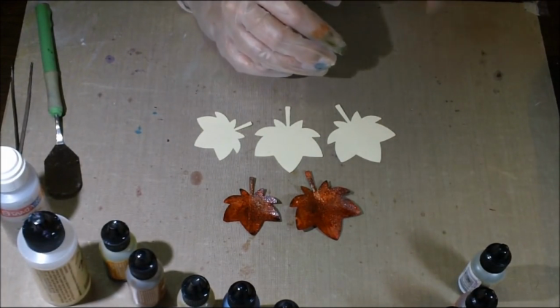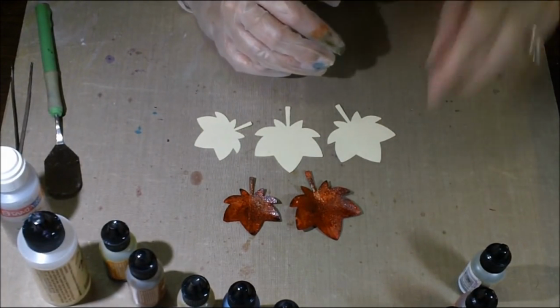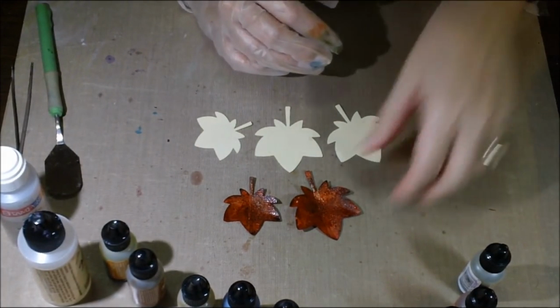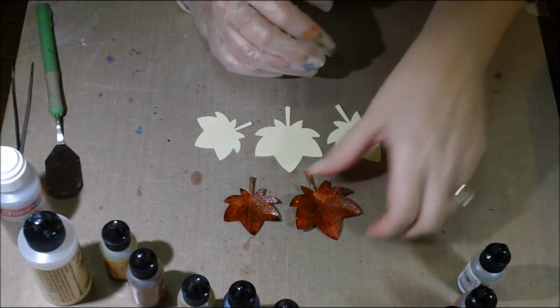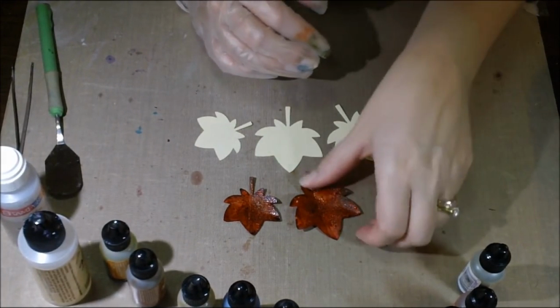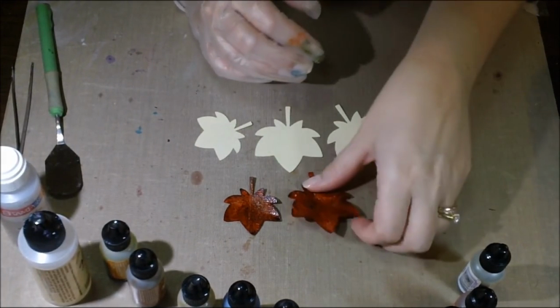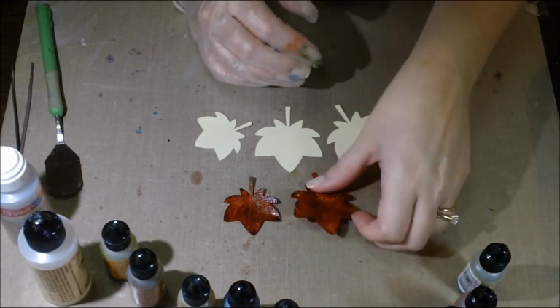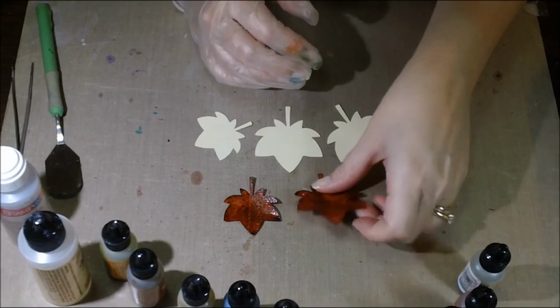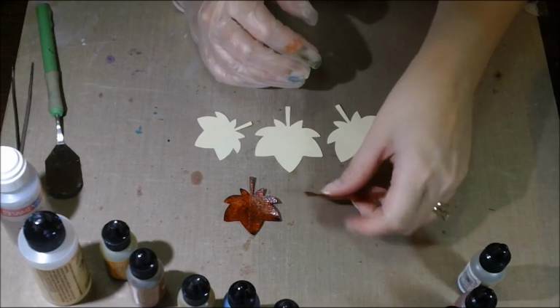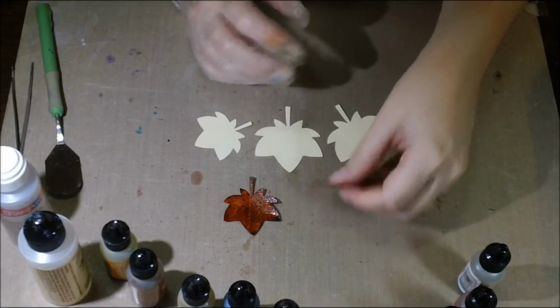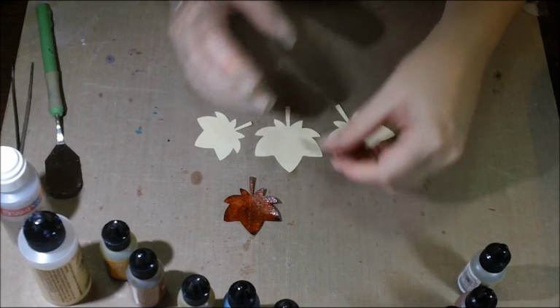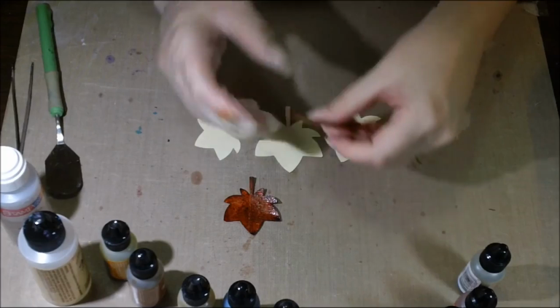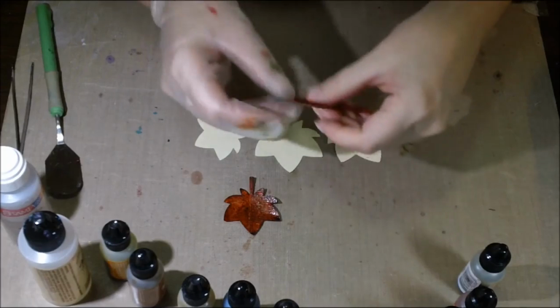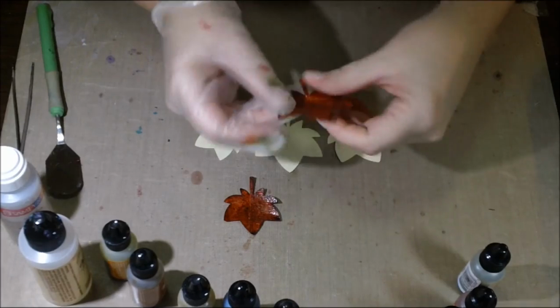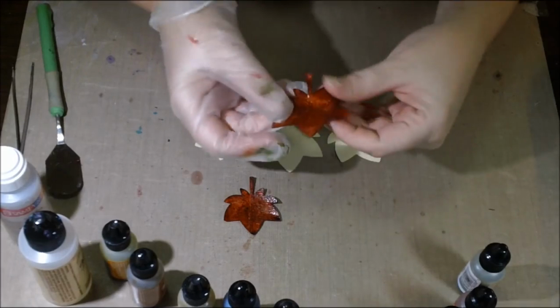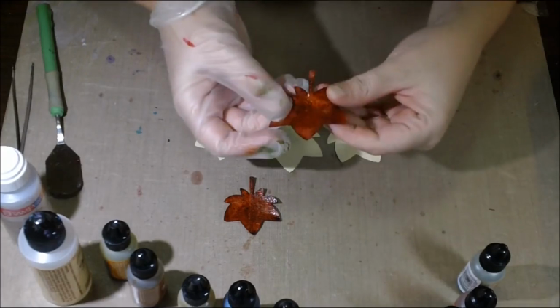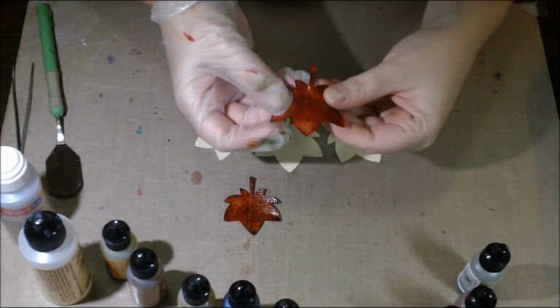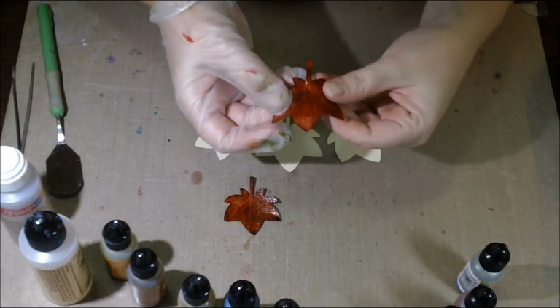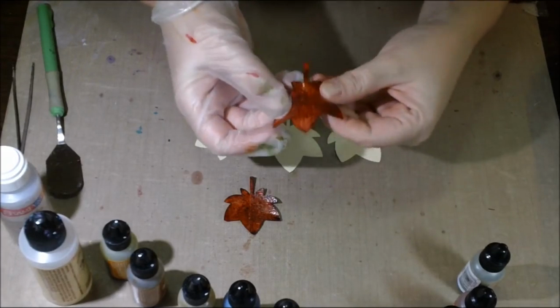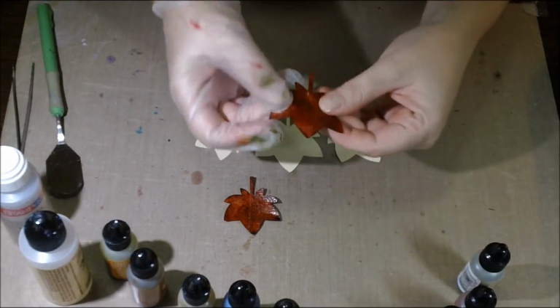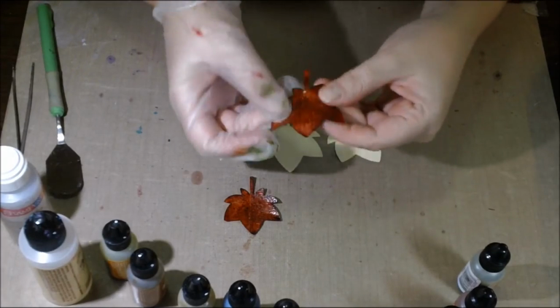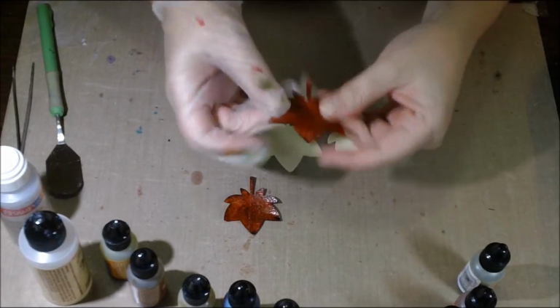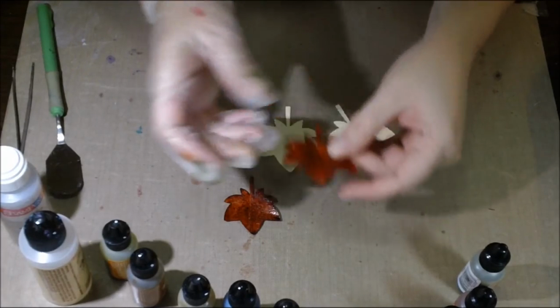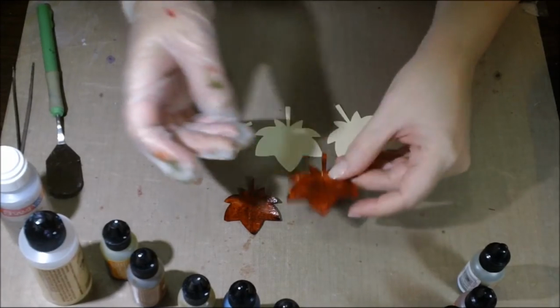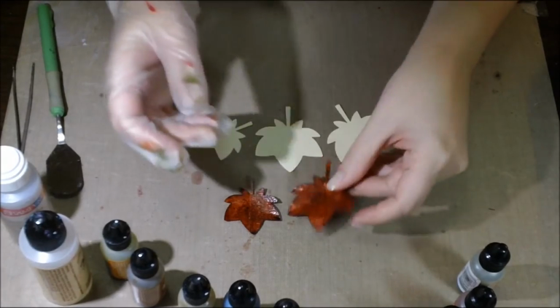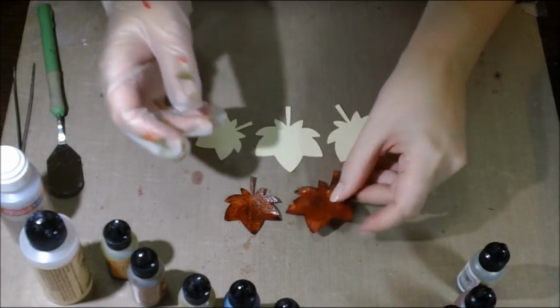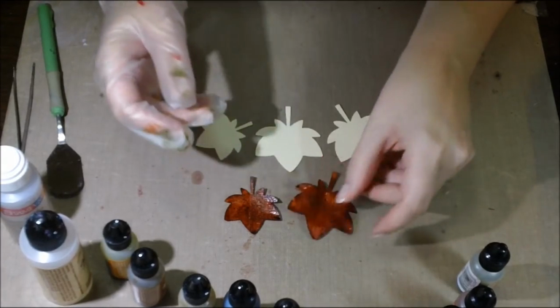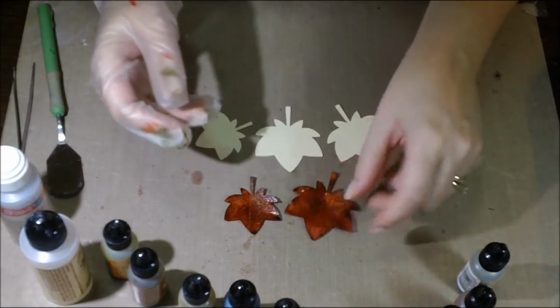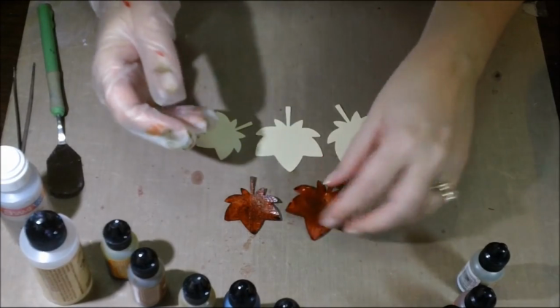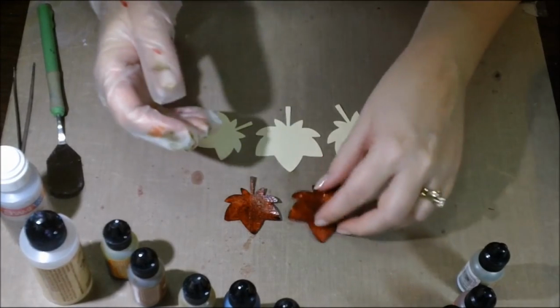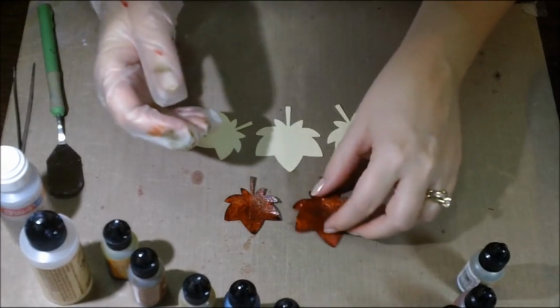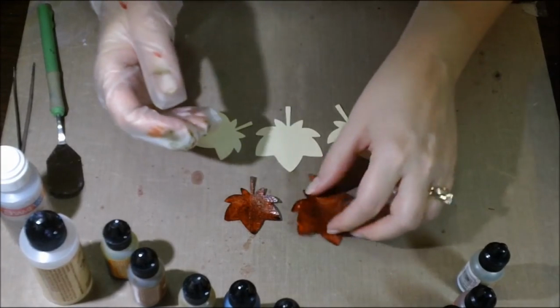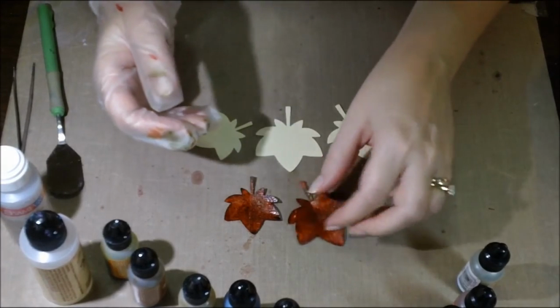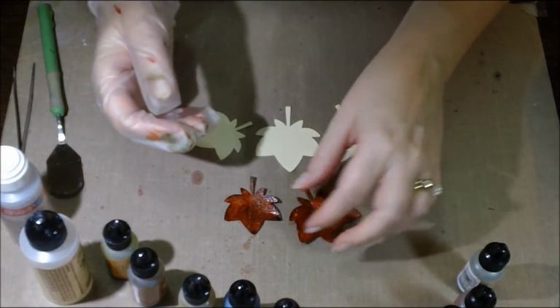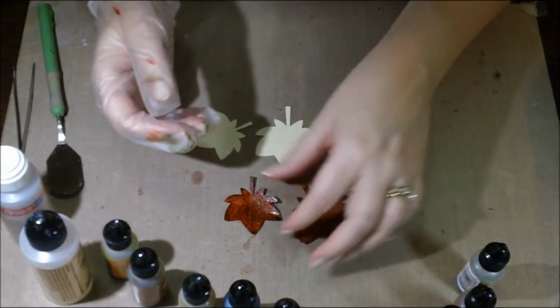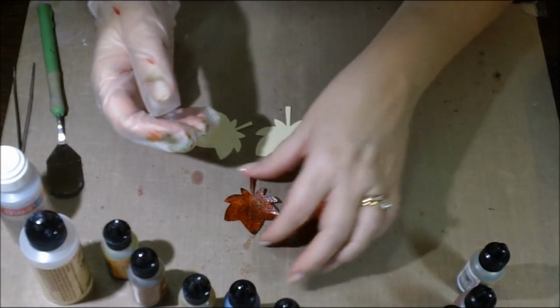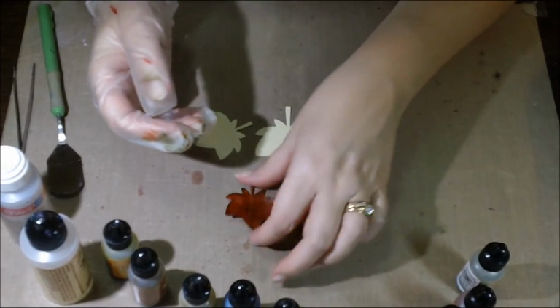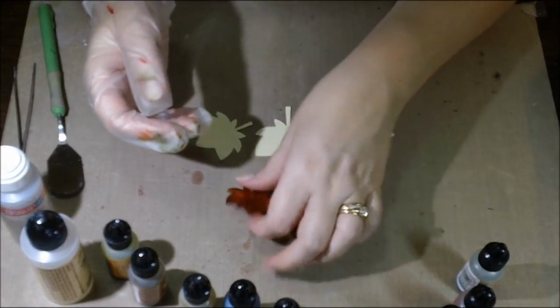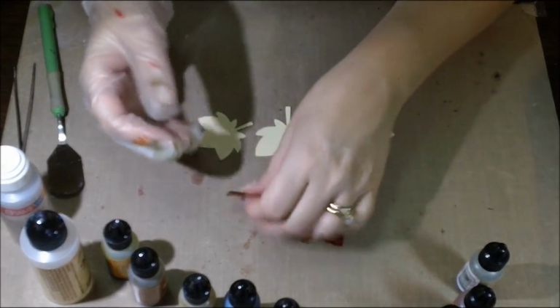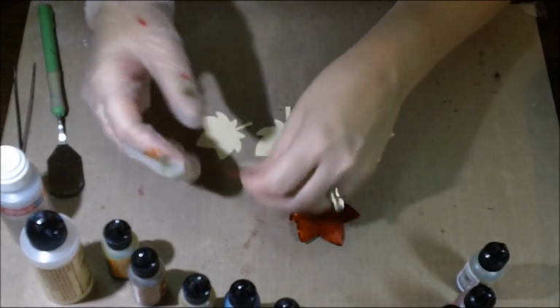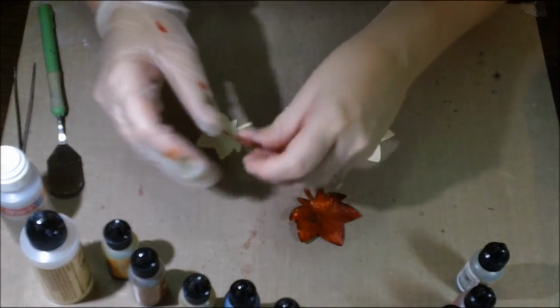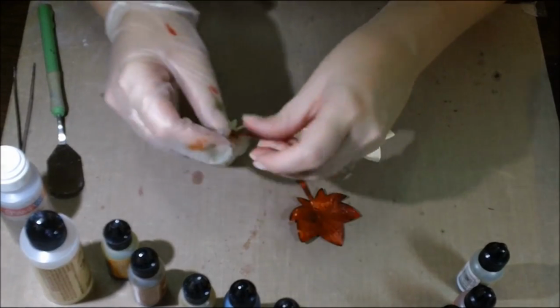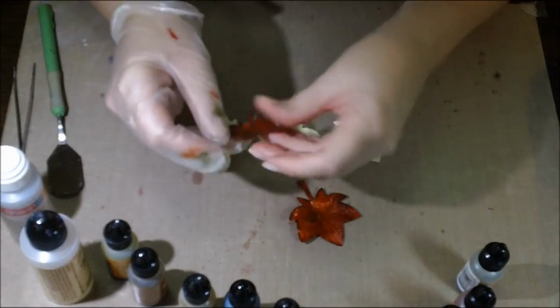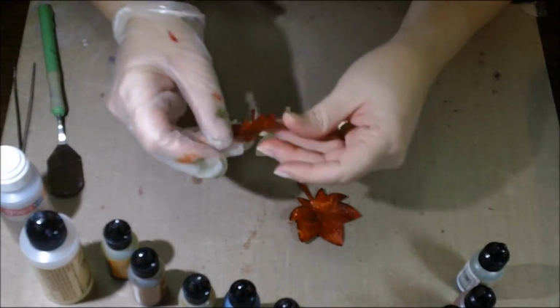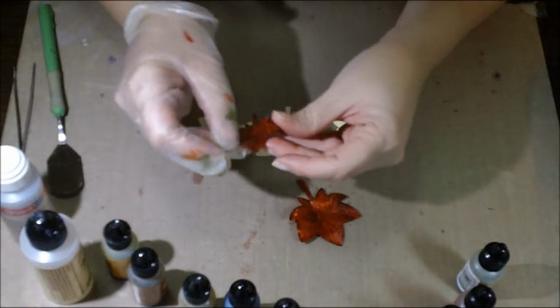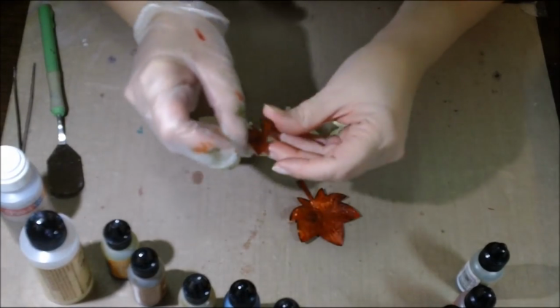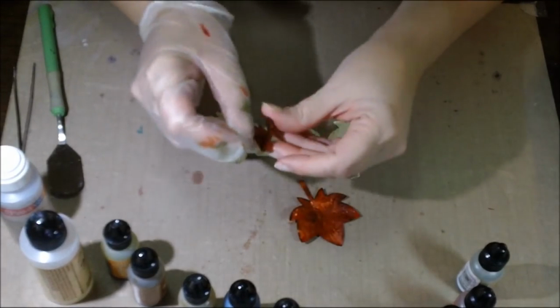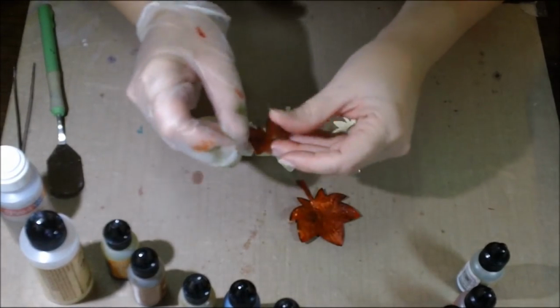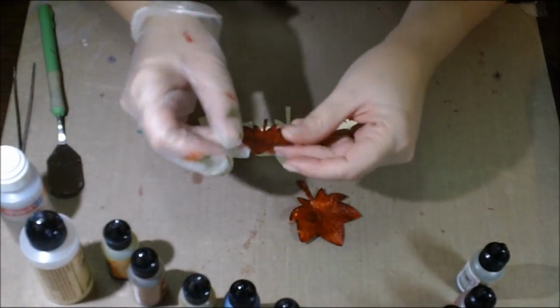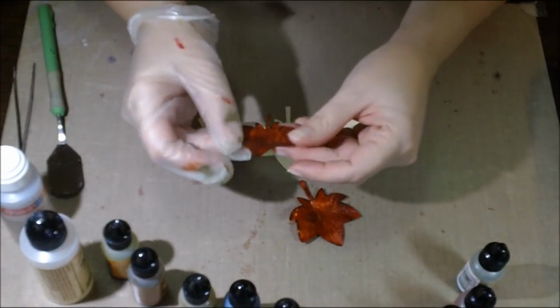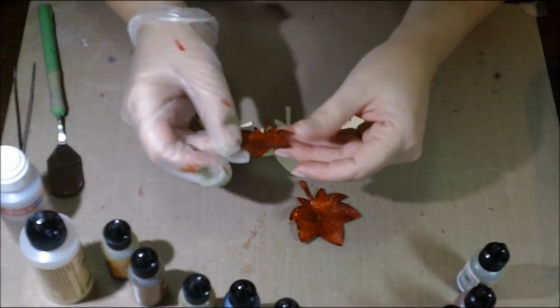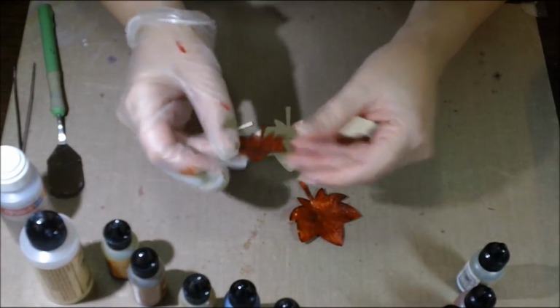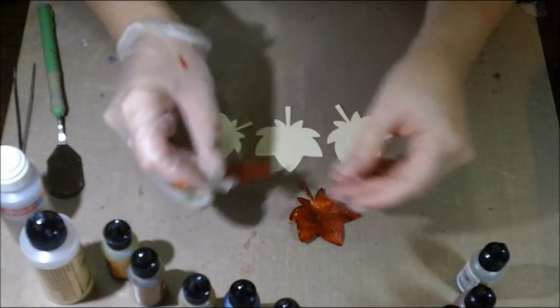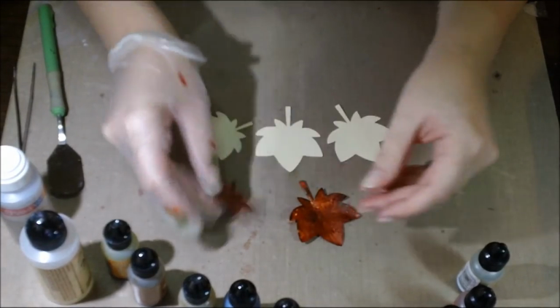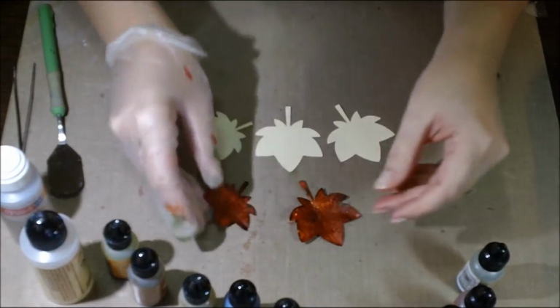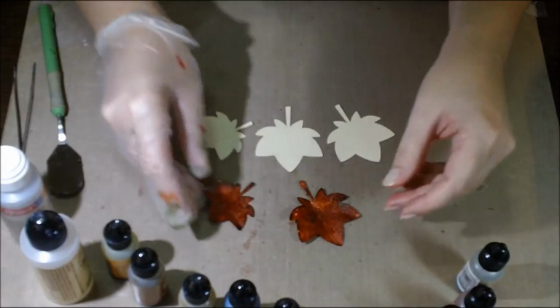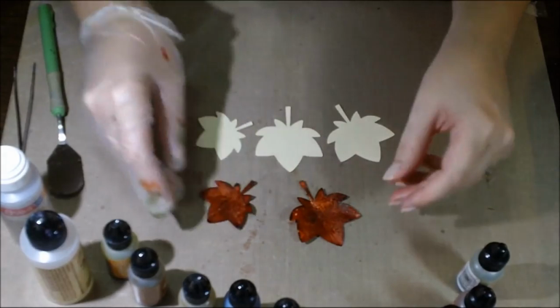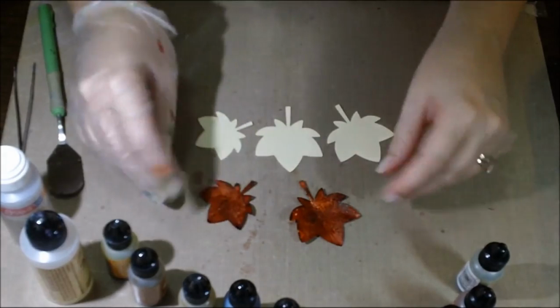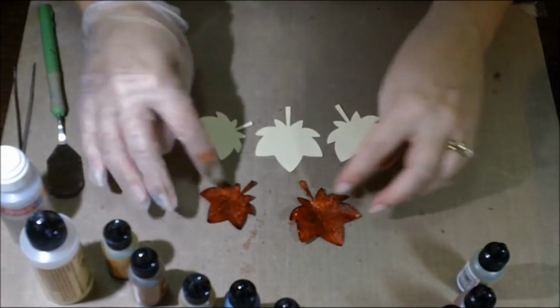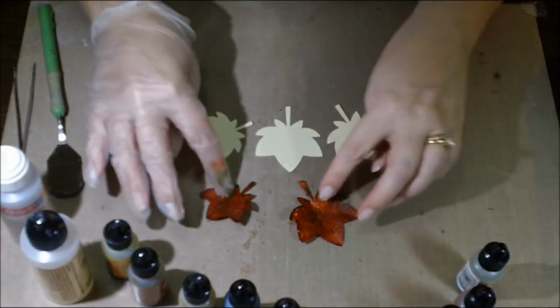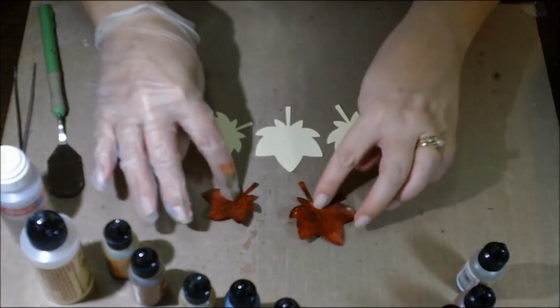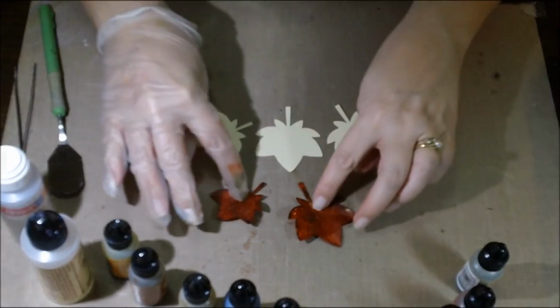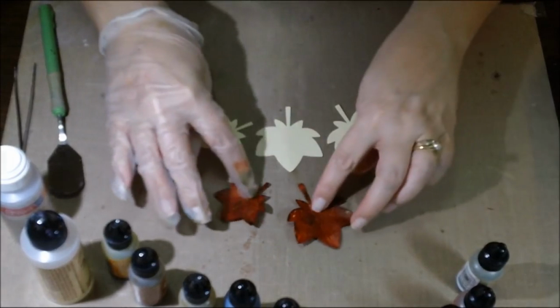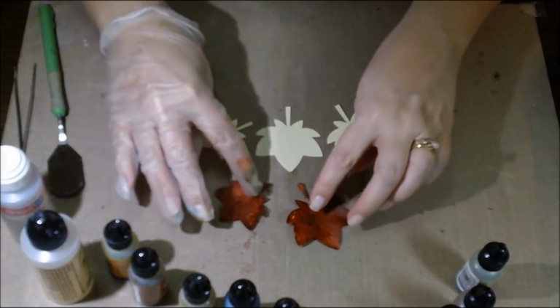I love this time of year because of the change of the leaves. Now I live in Arizona, so I'm missing that, but I'm definitely going to make them.